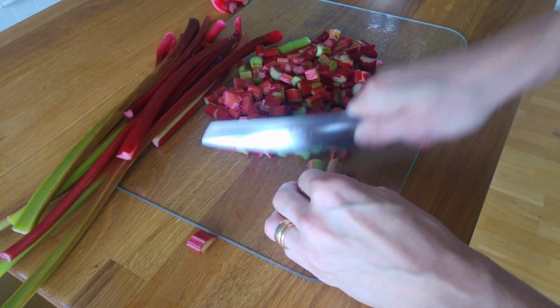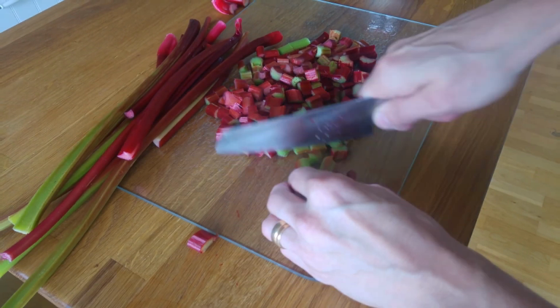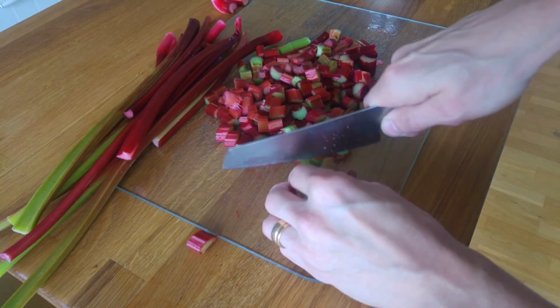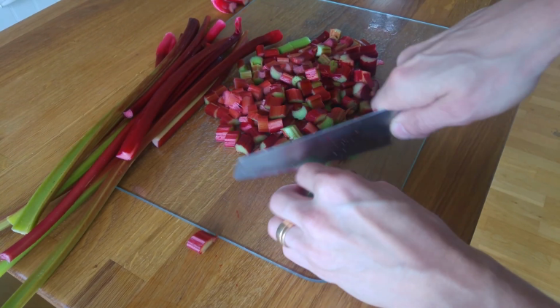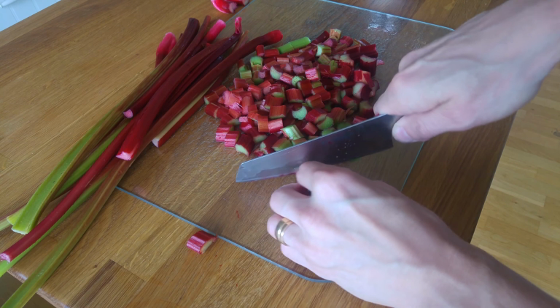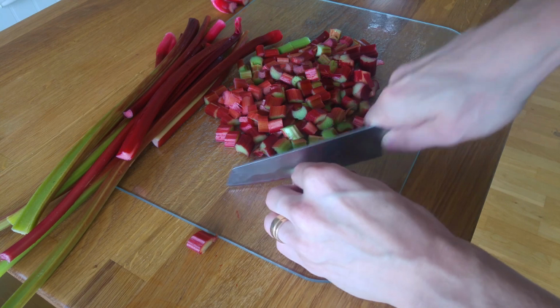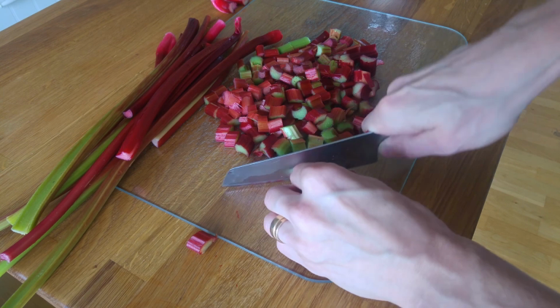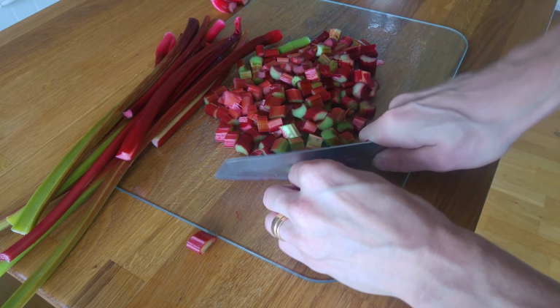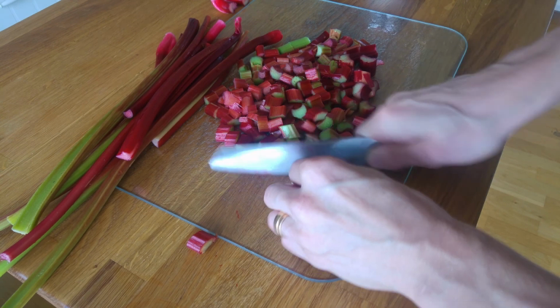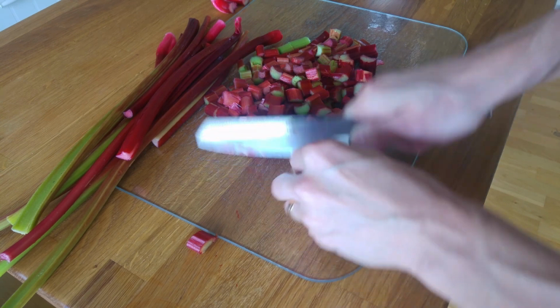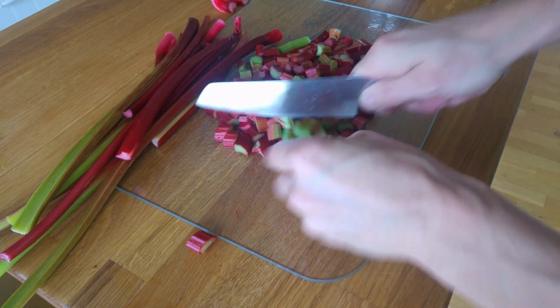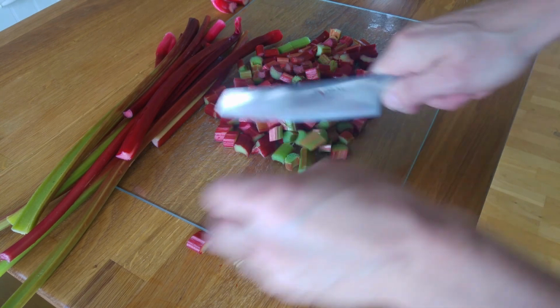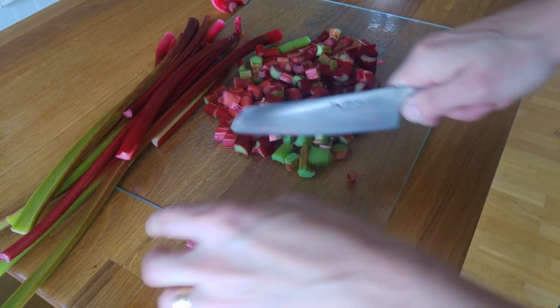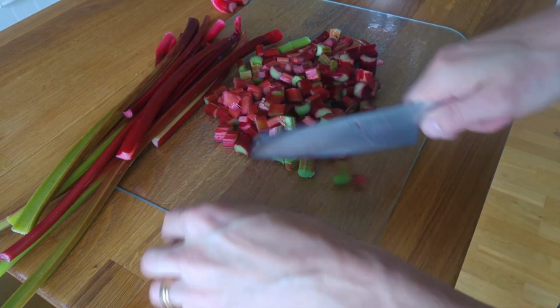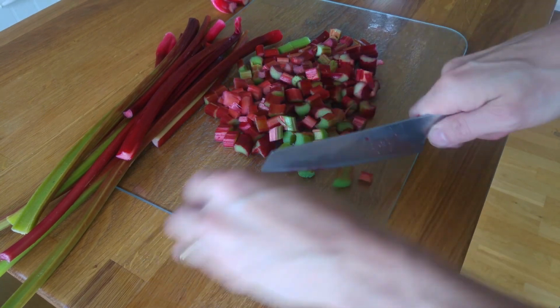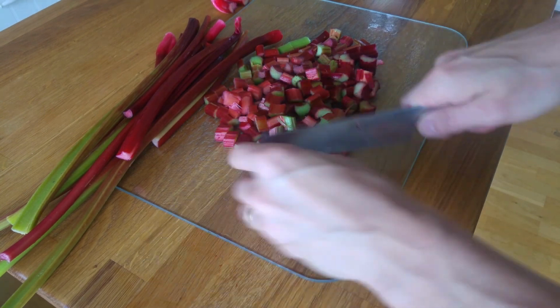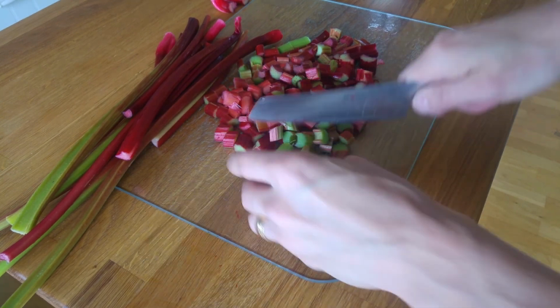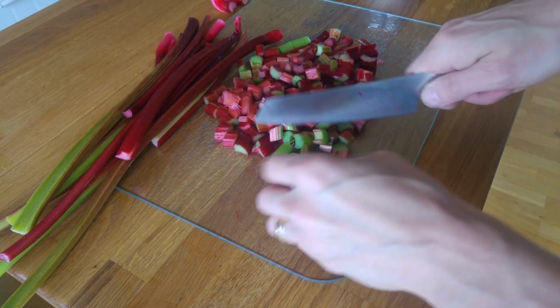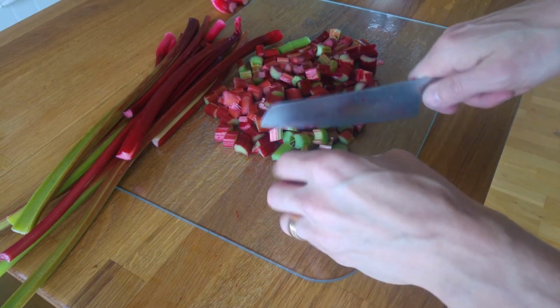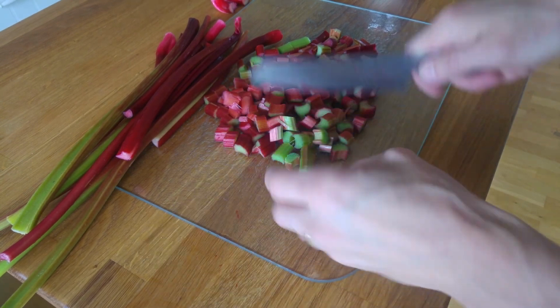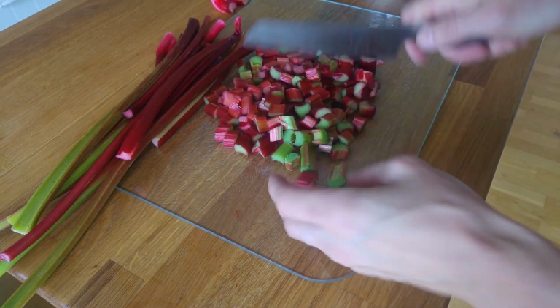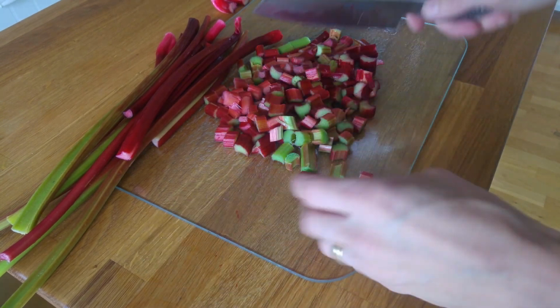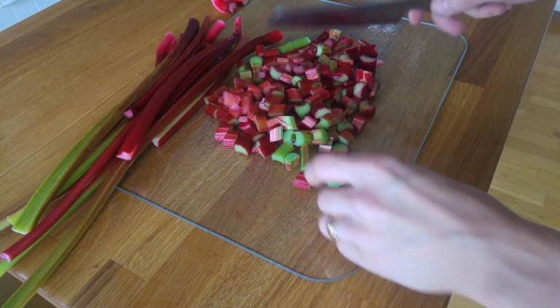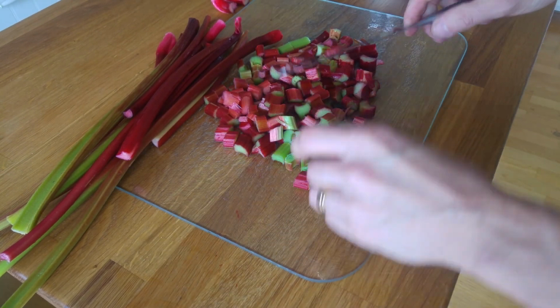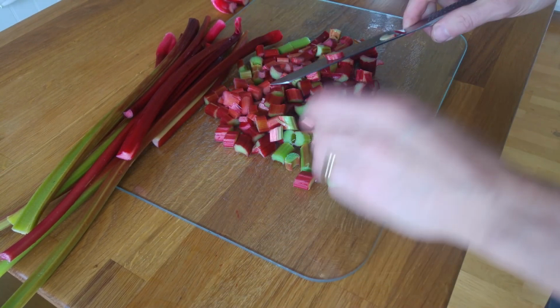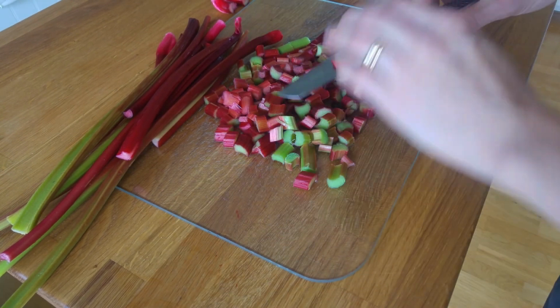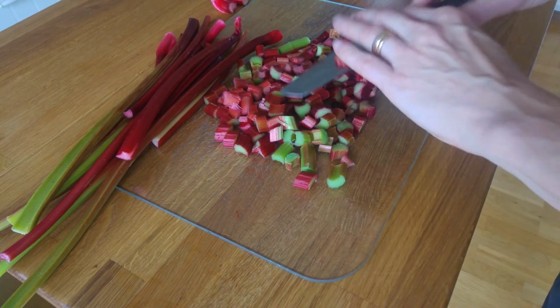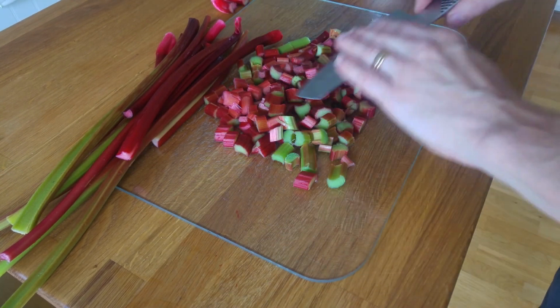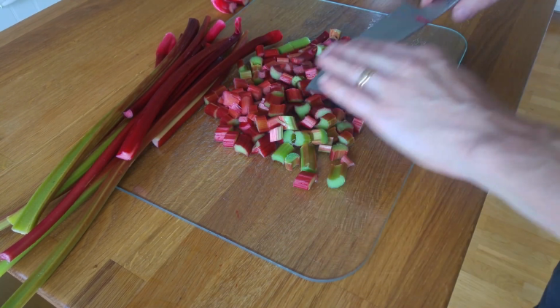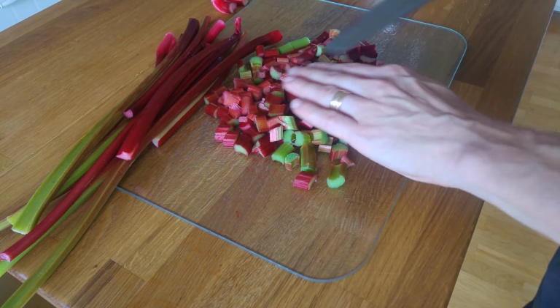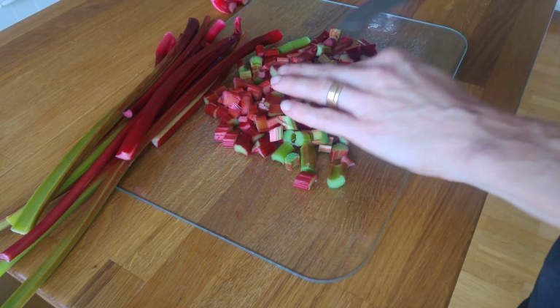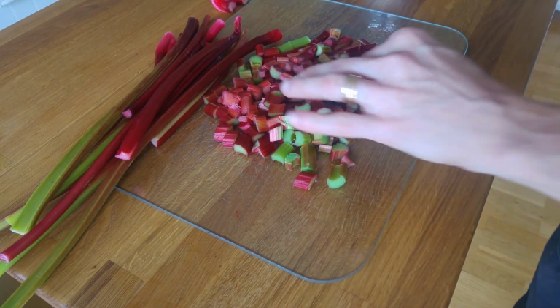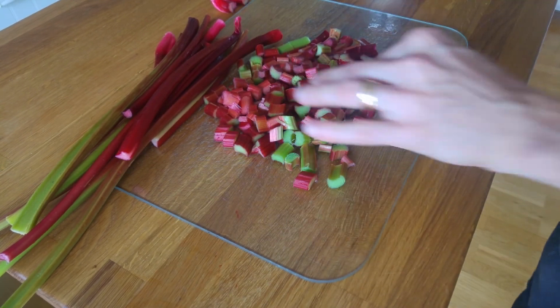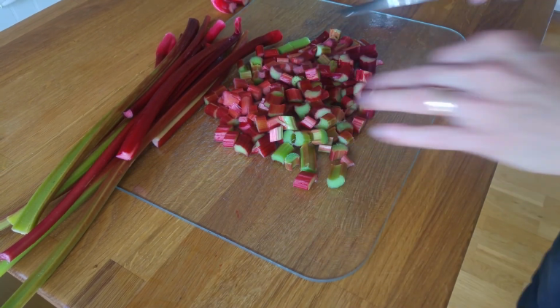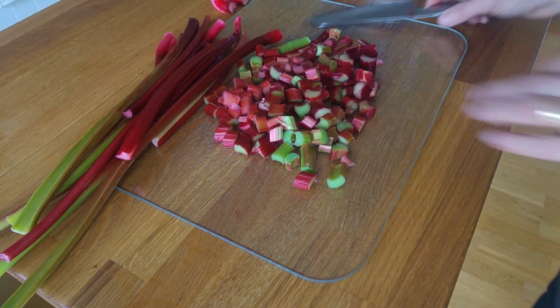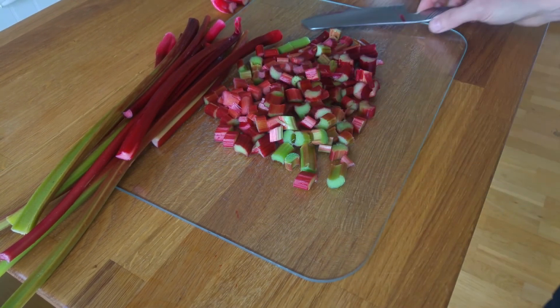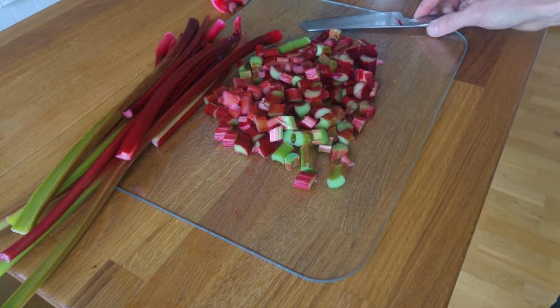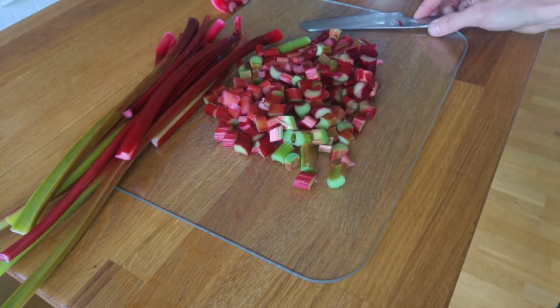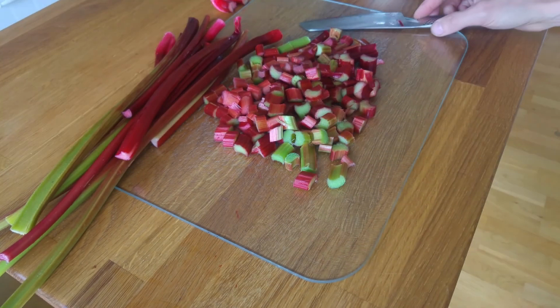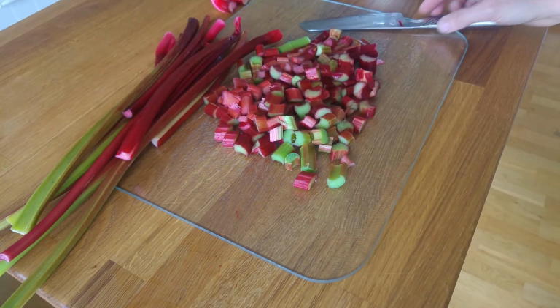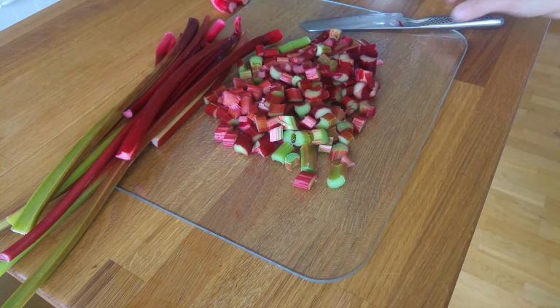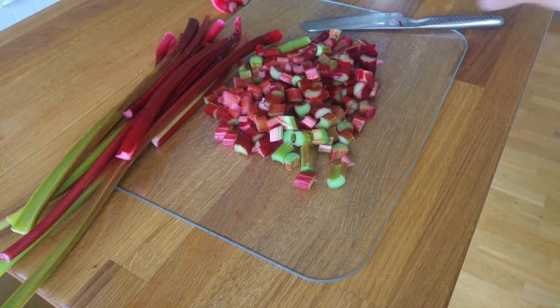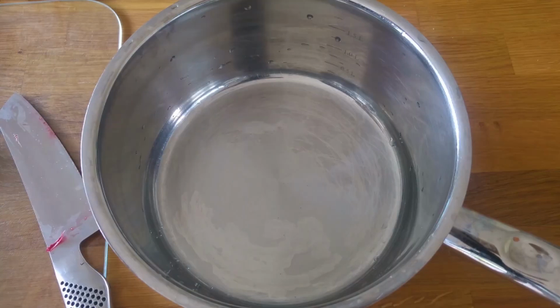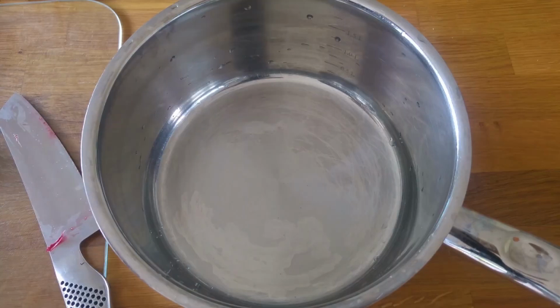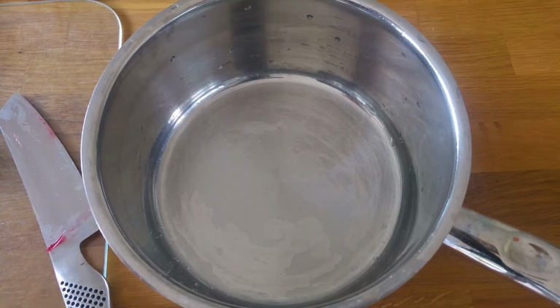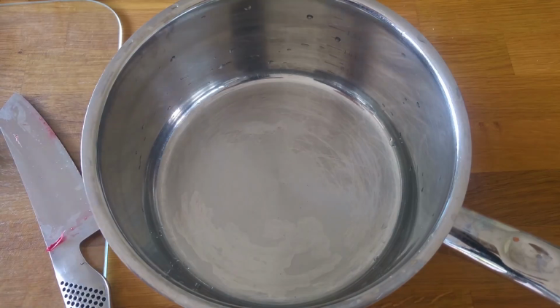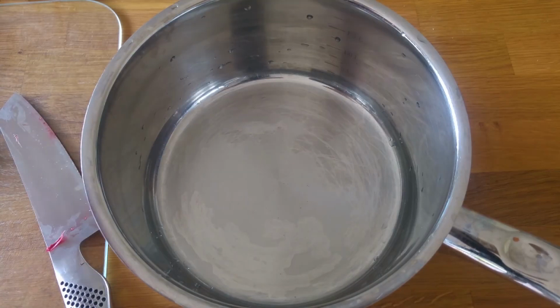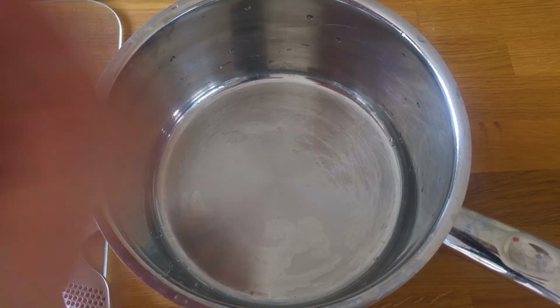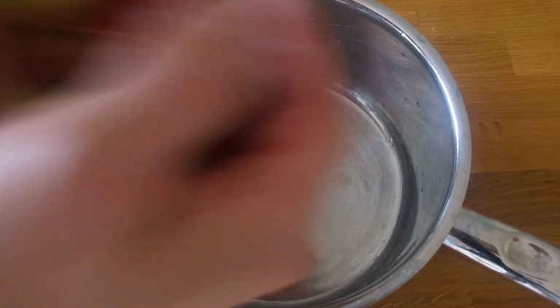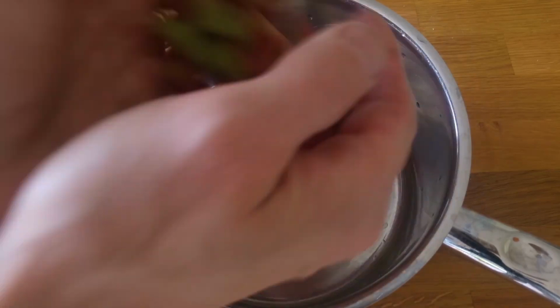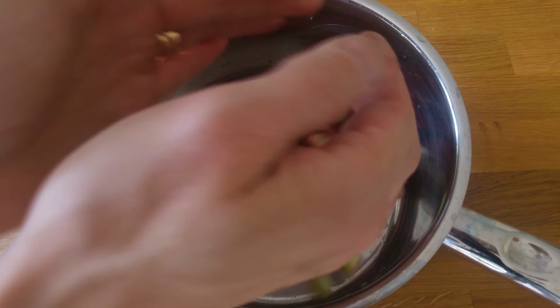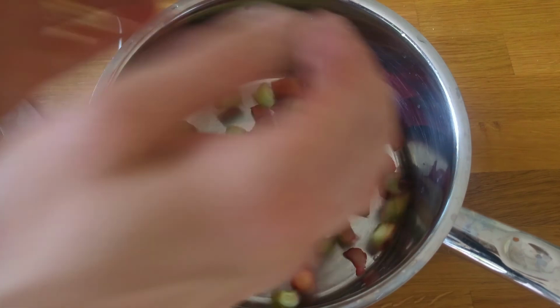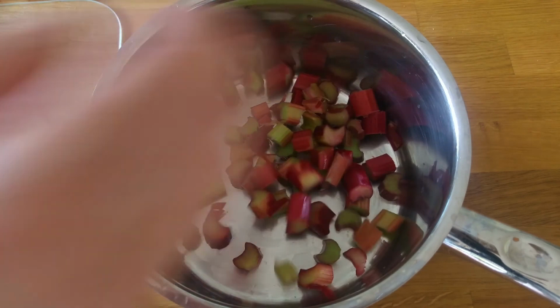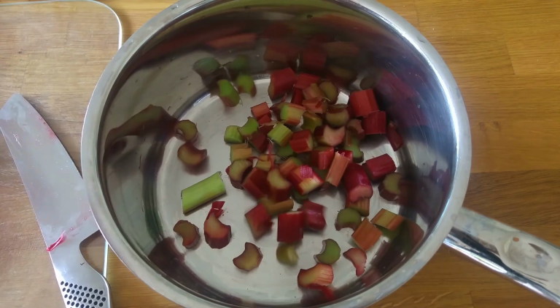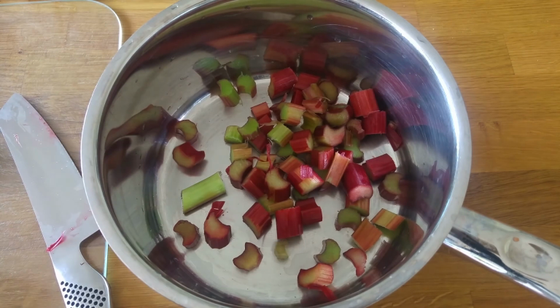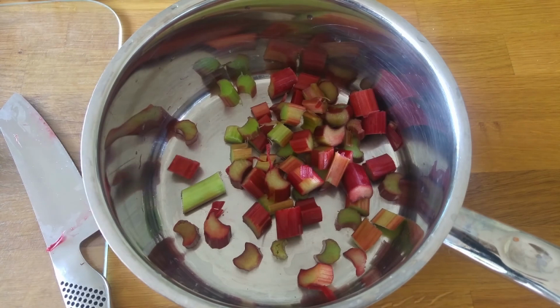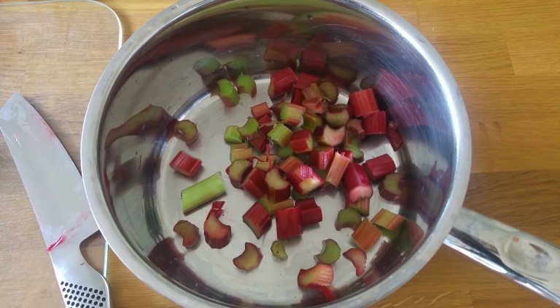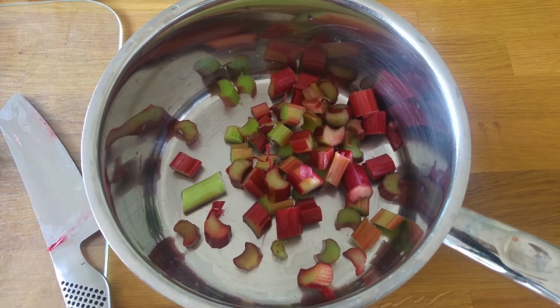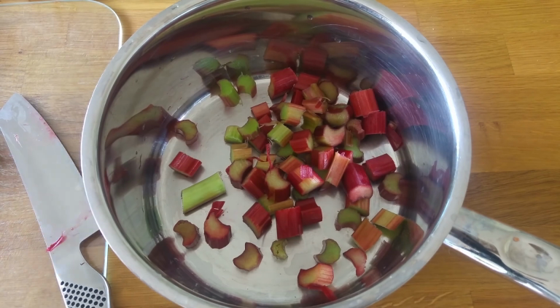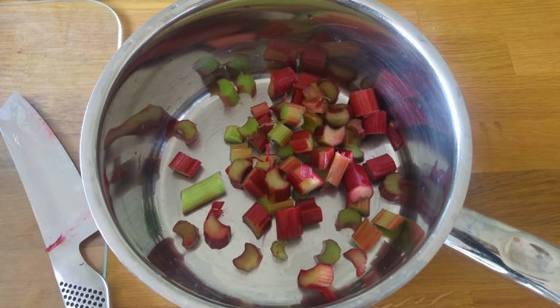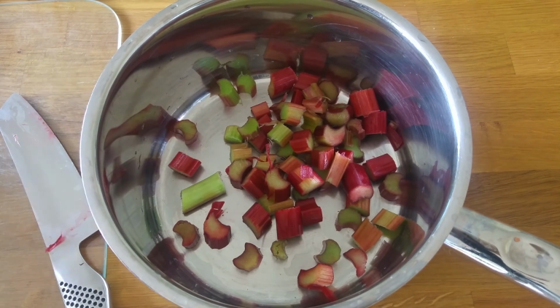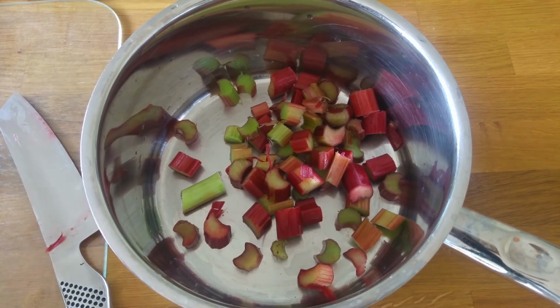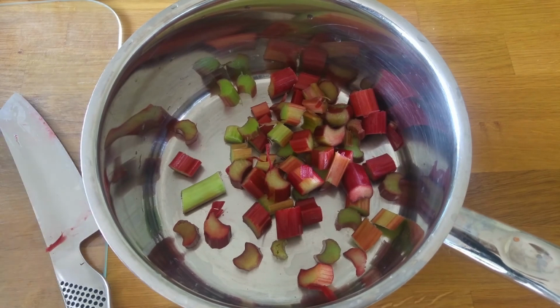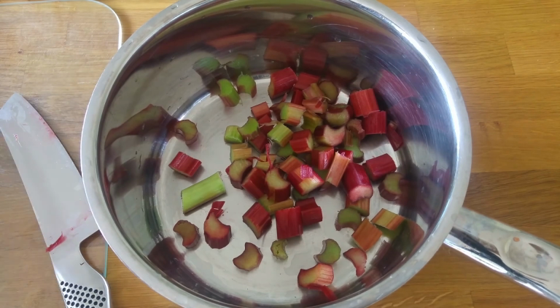We start by chopping 500 grams of rhubarb into smaller pieces. Then we put the rhubarb into a saucepan.